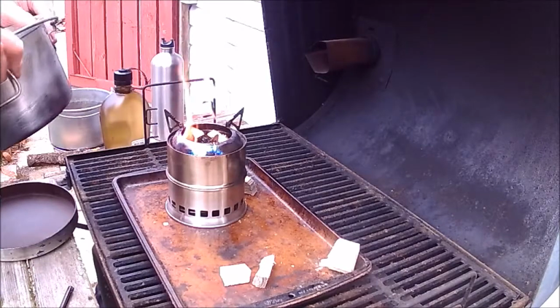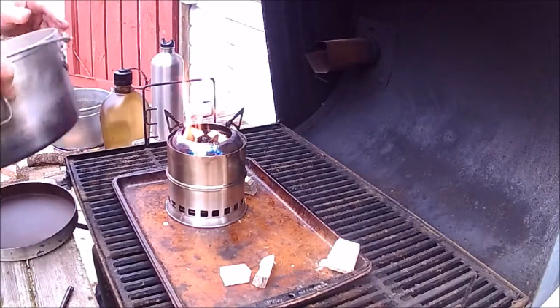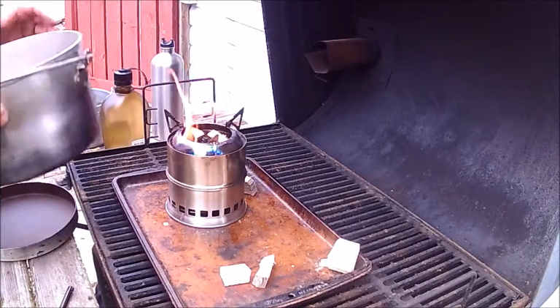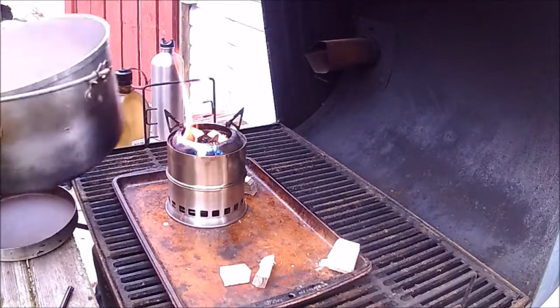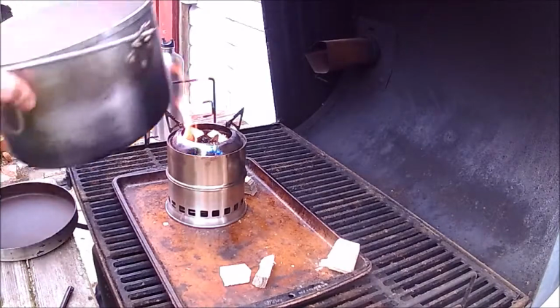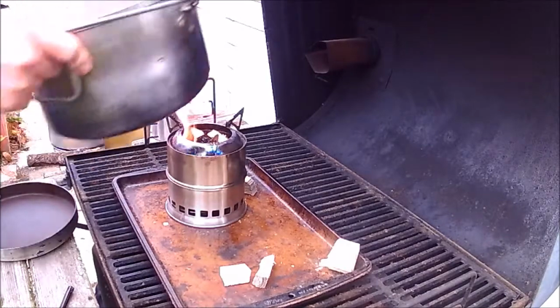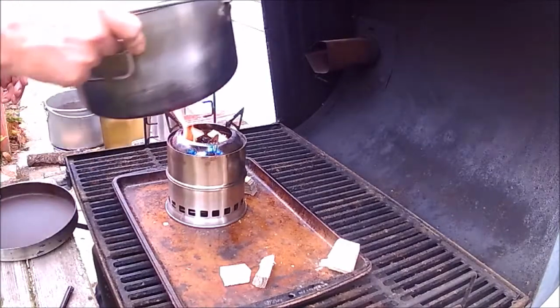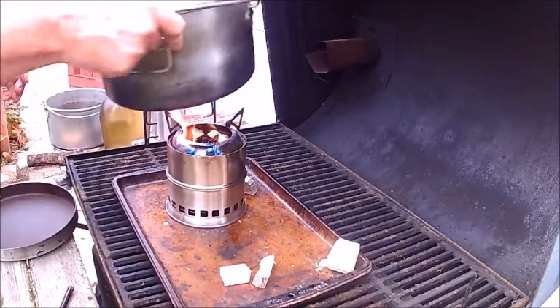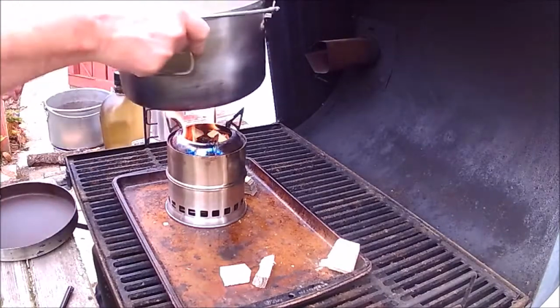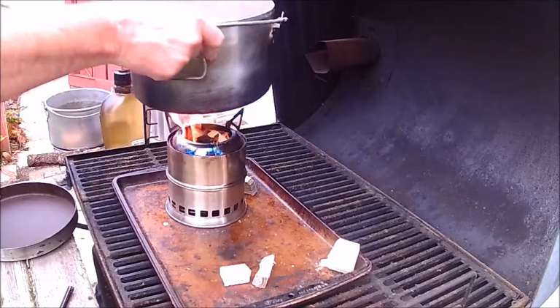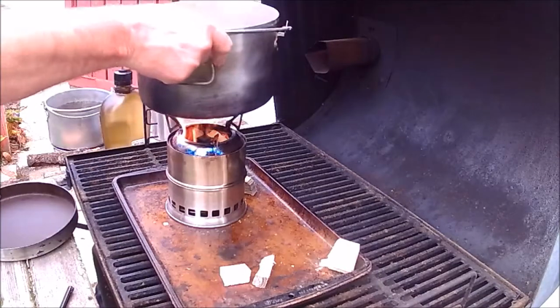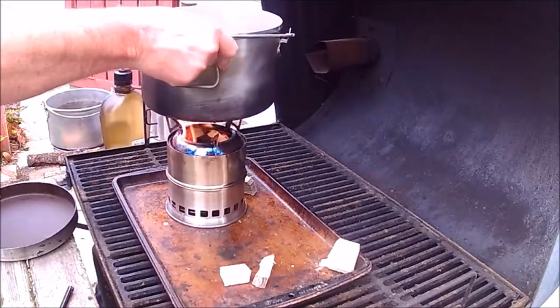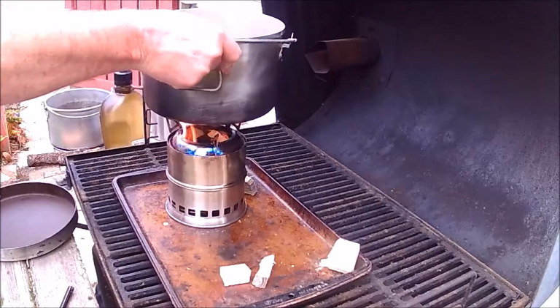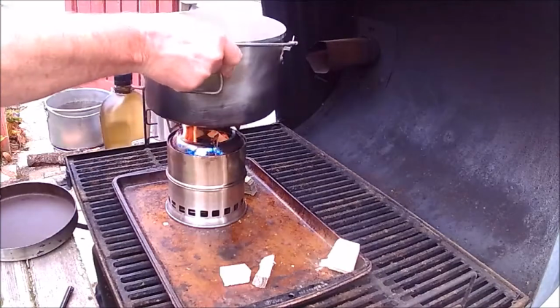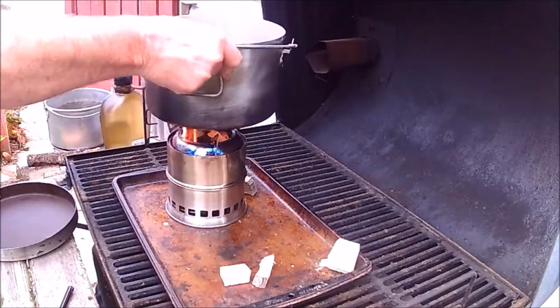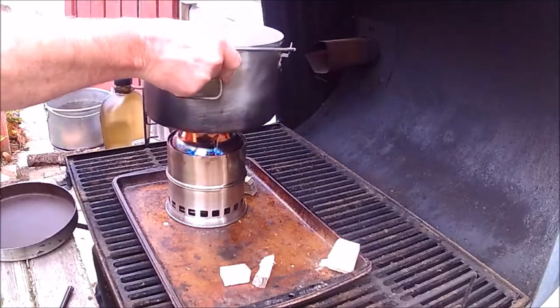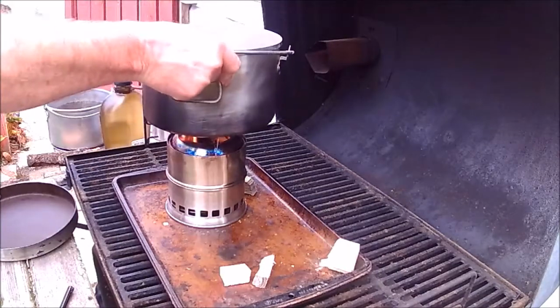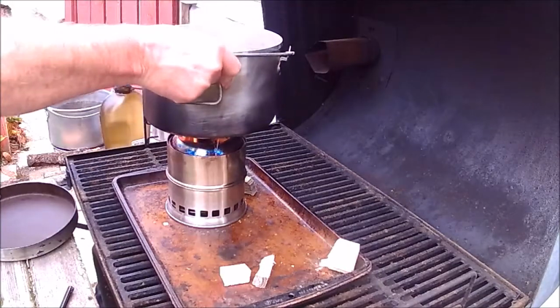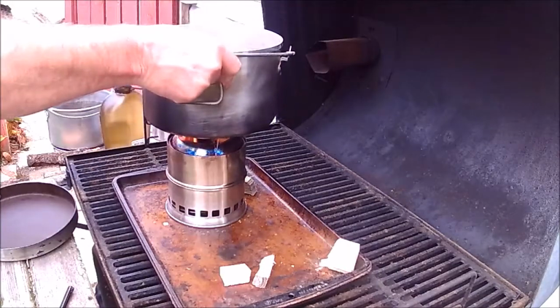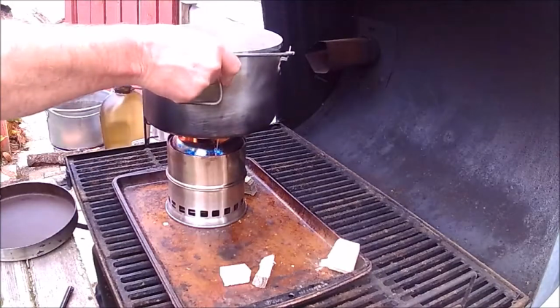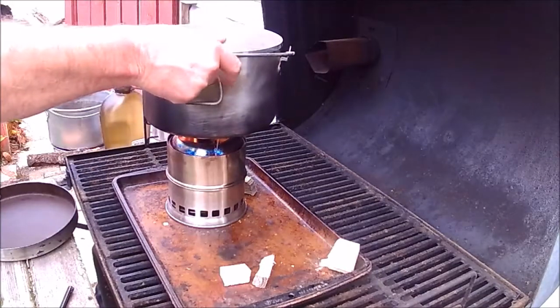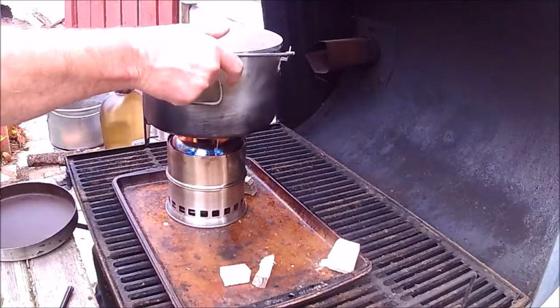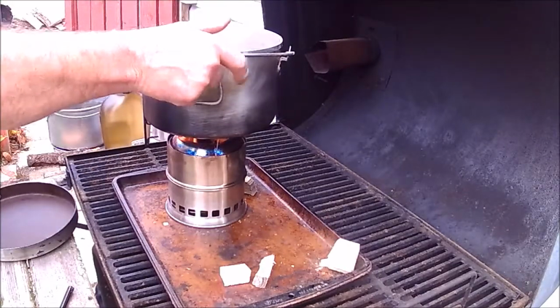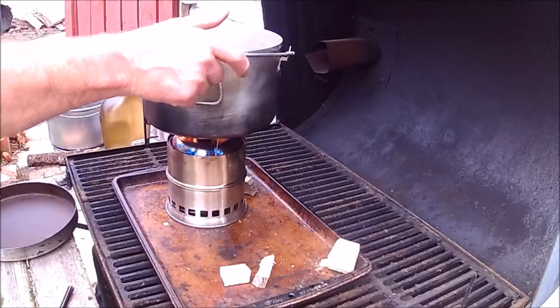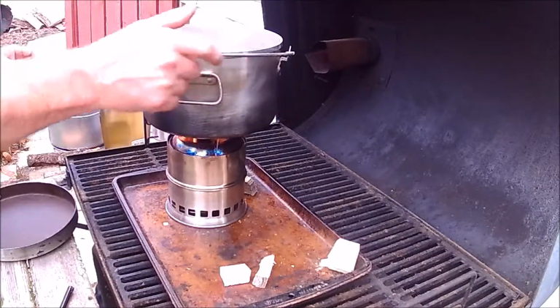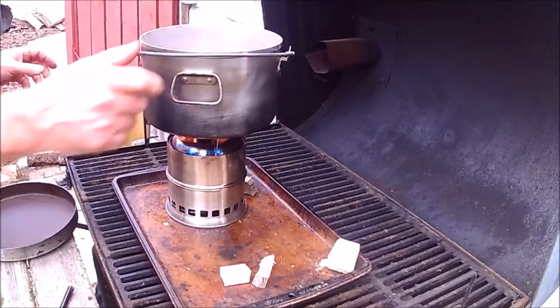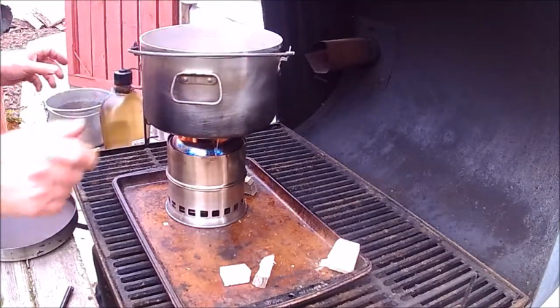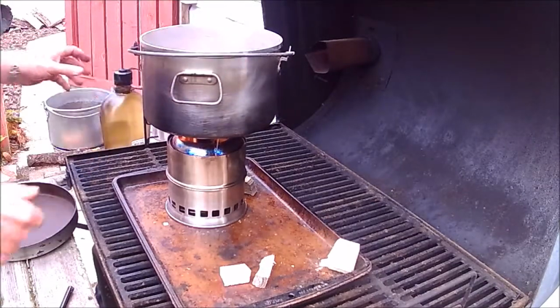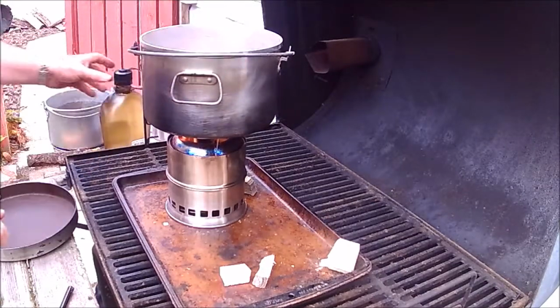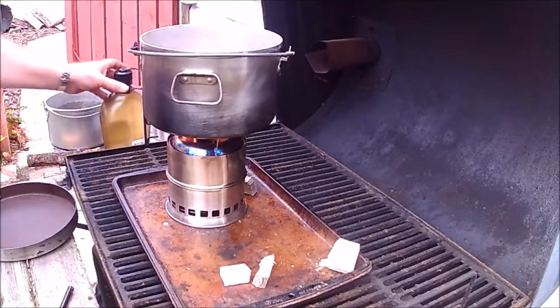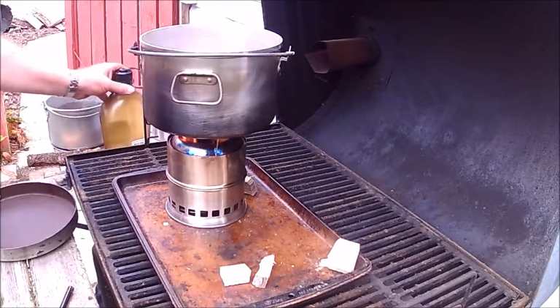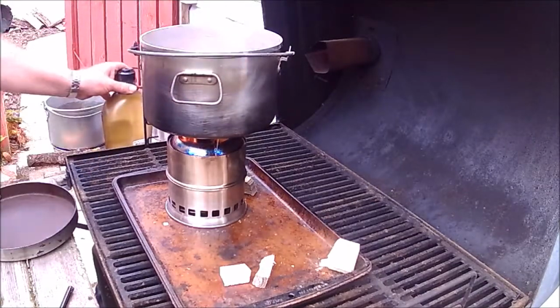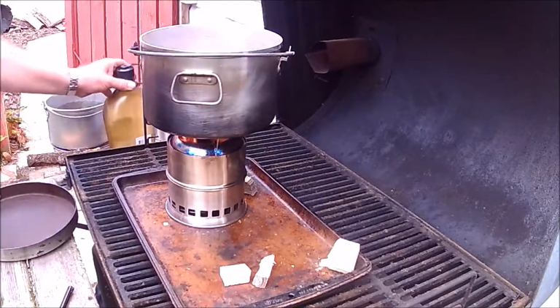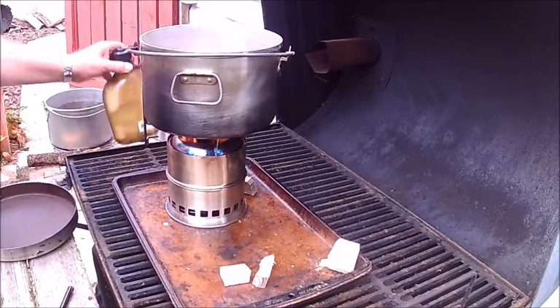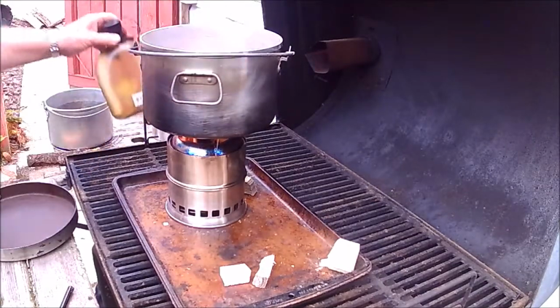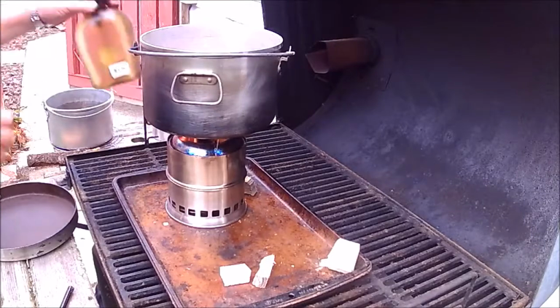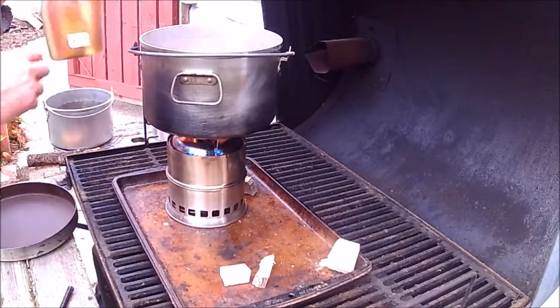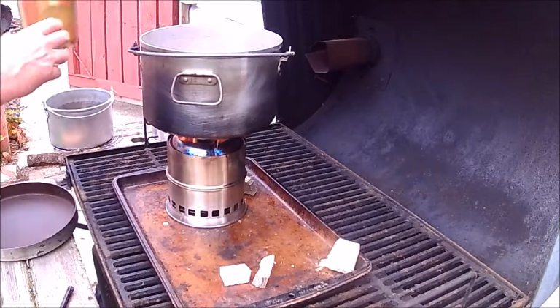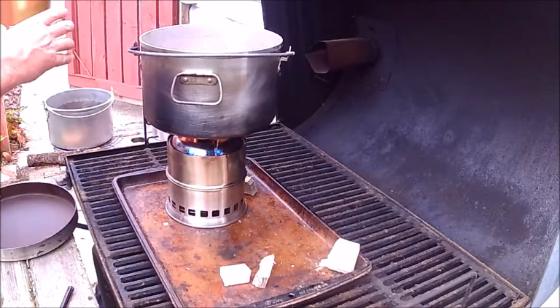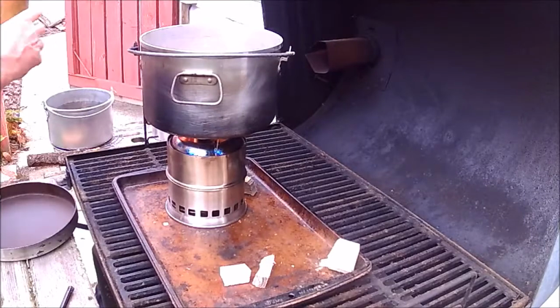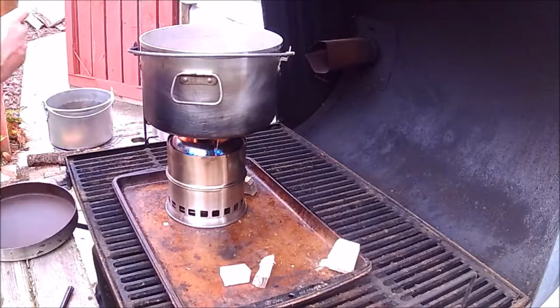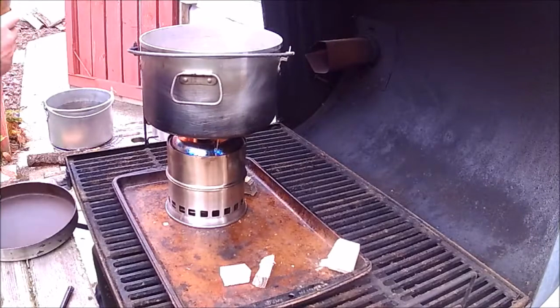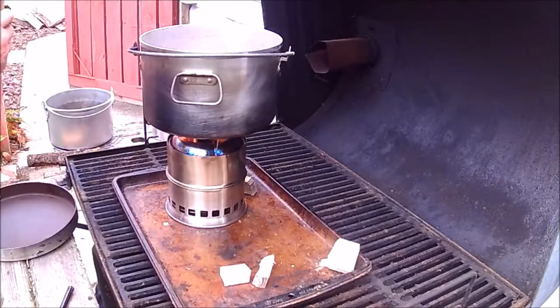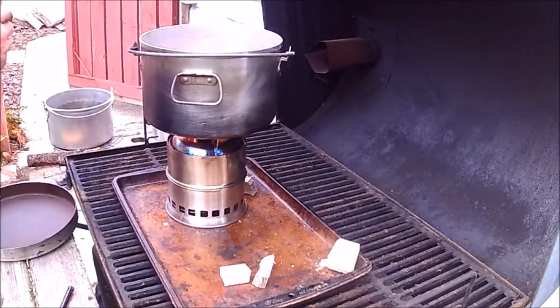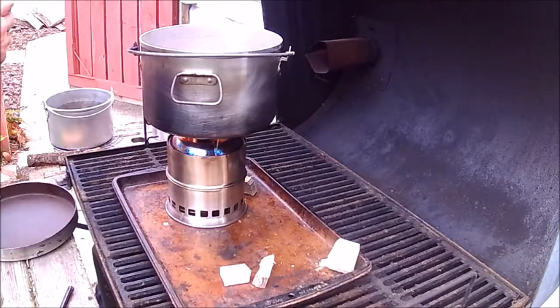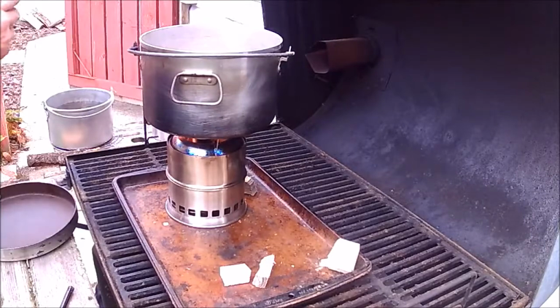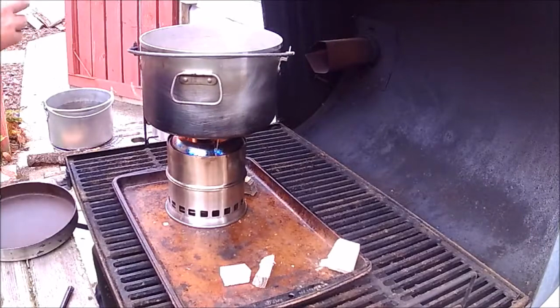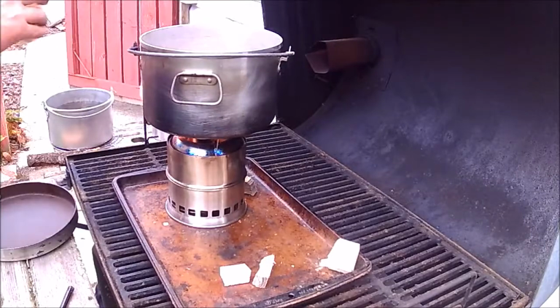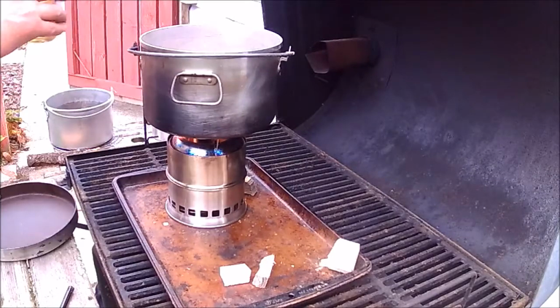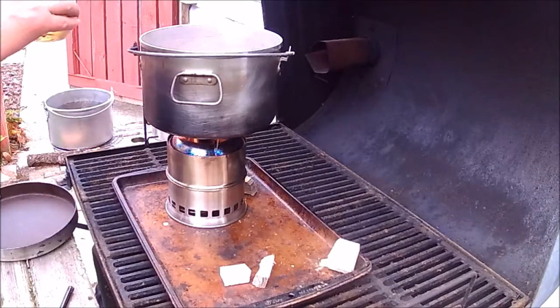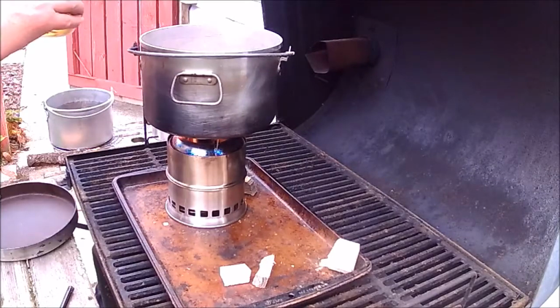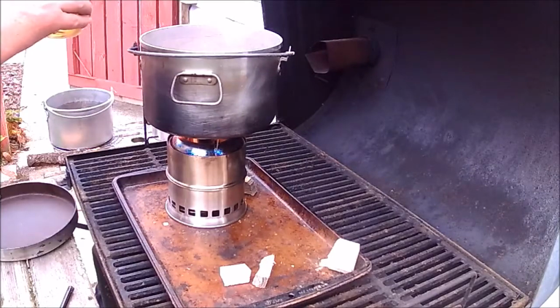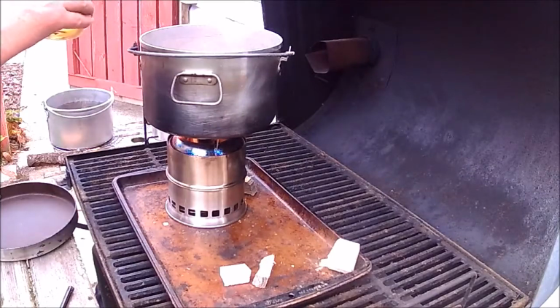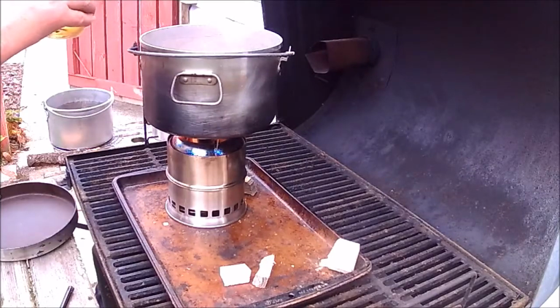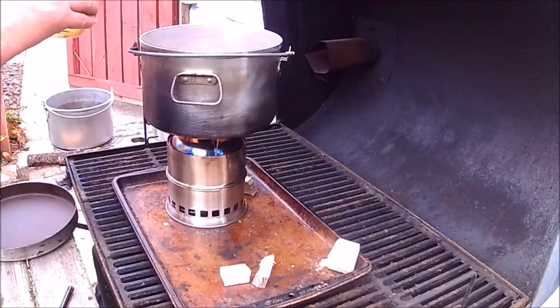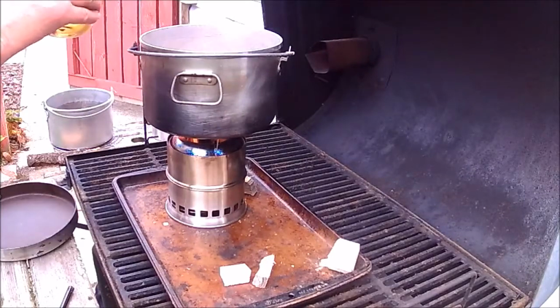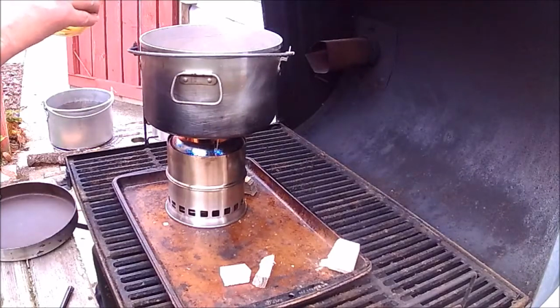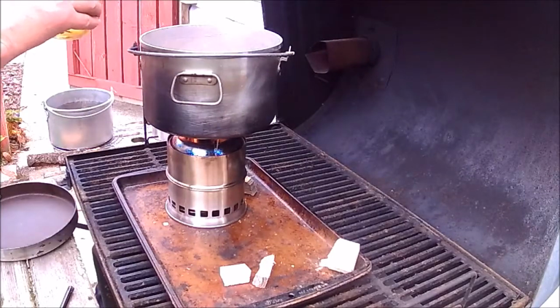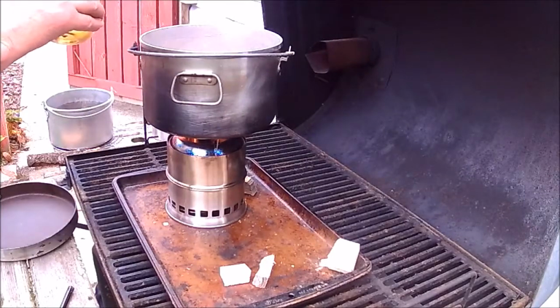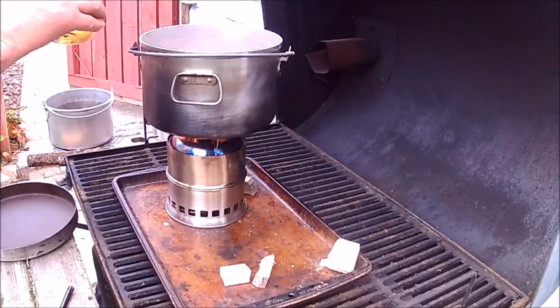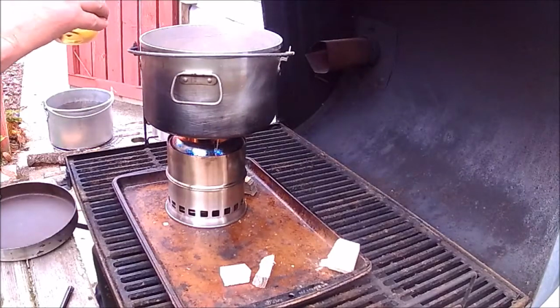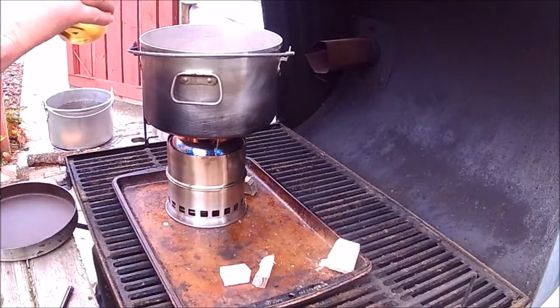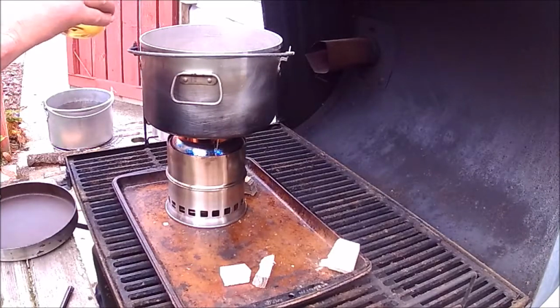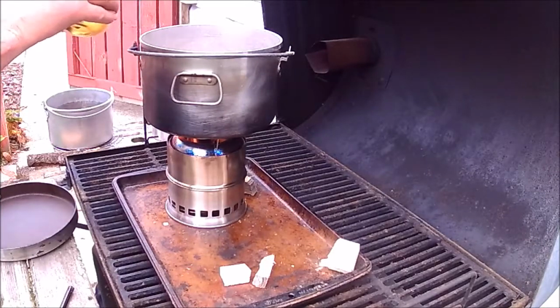I'm going to put the pot on. Two quarts of water.